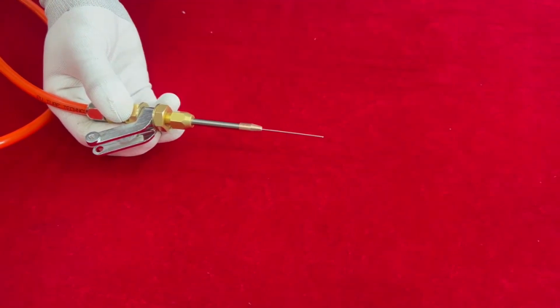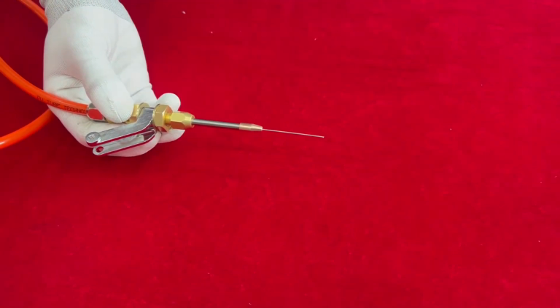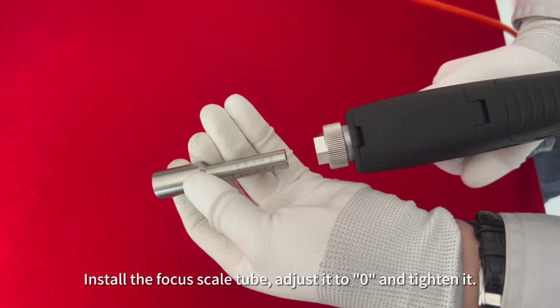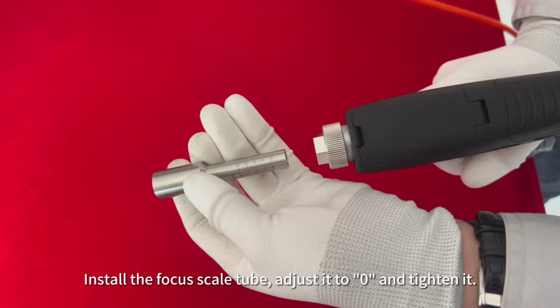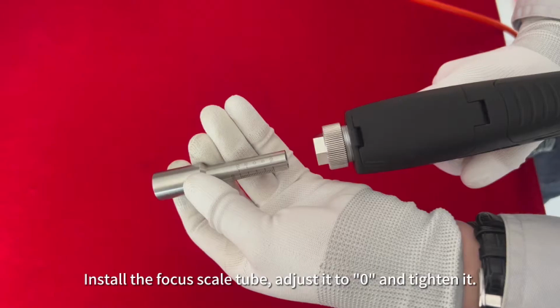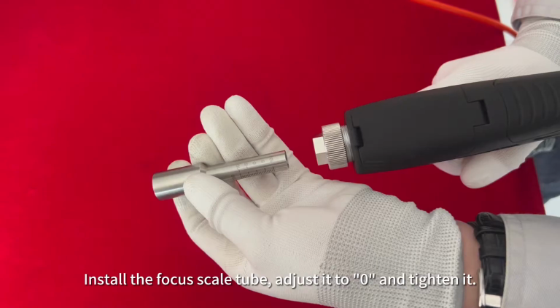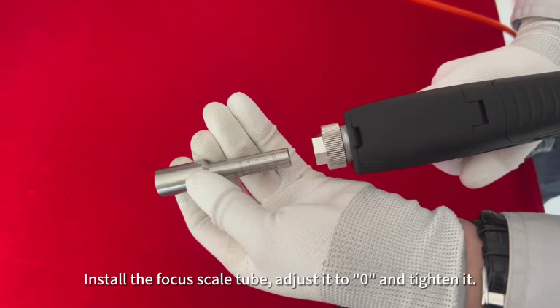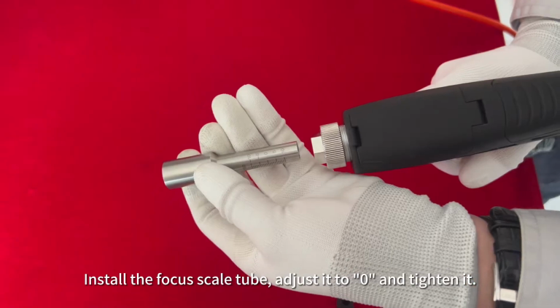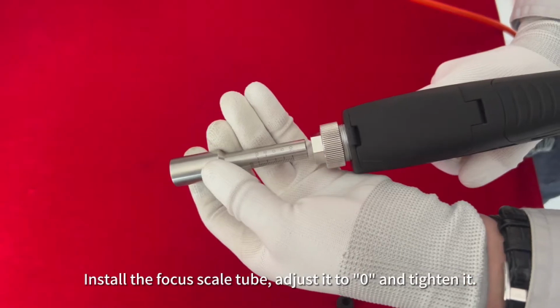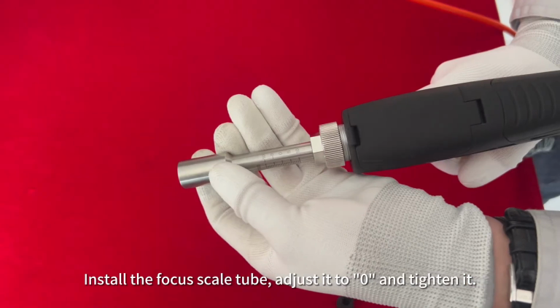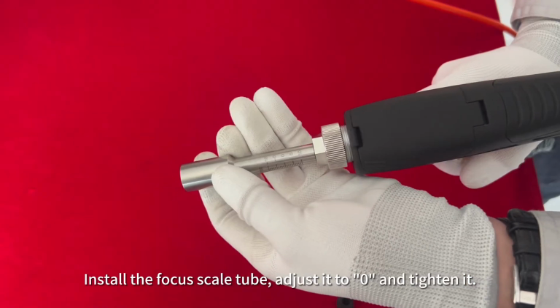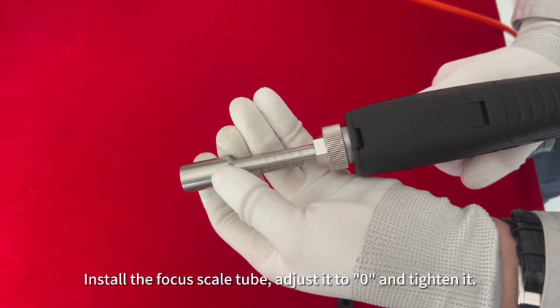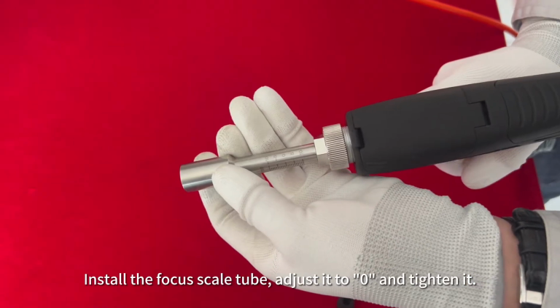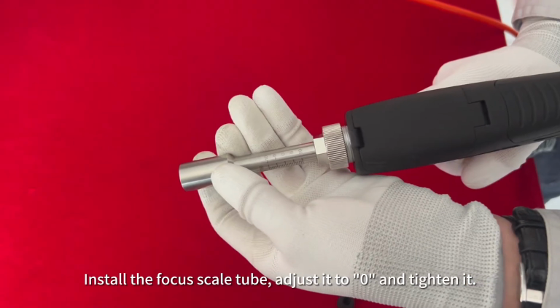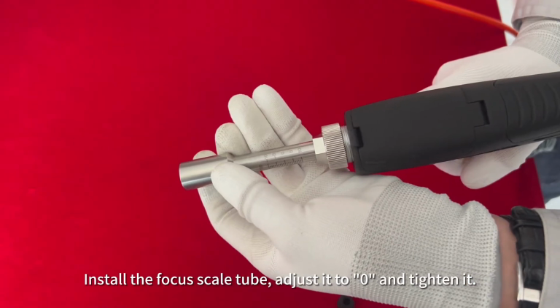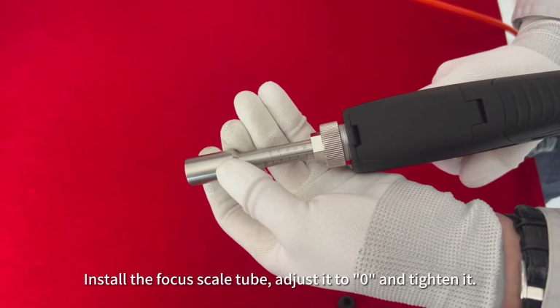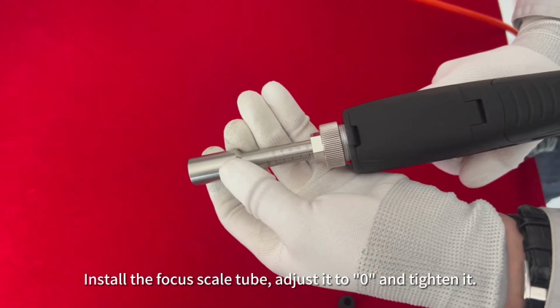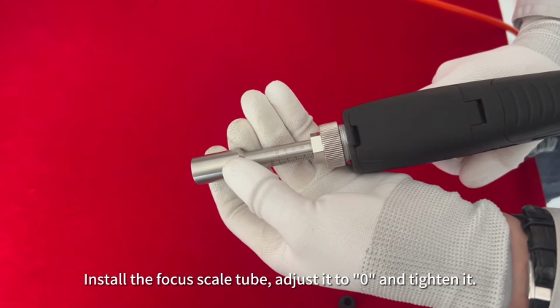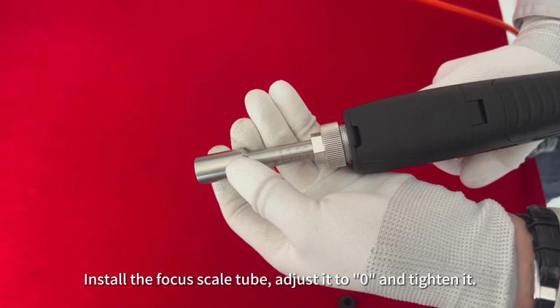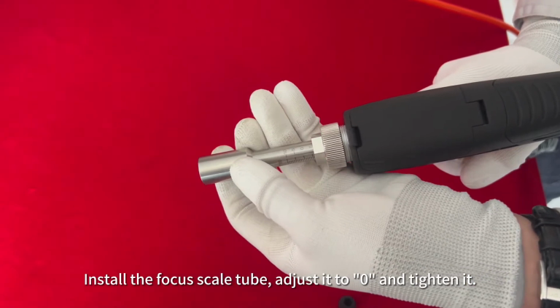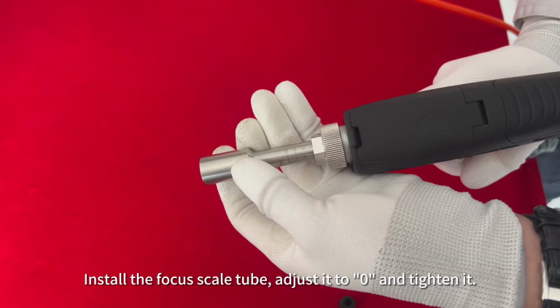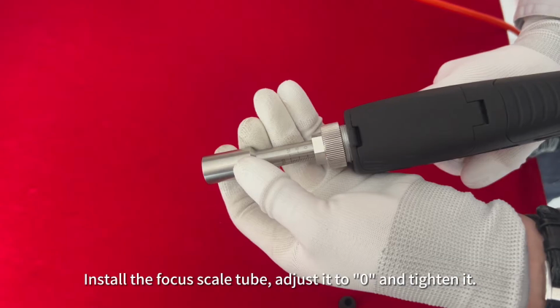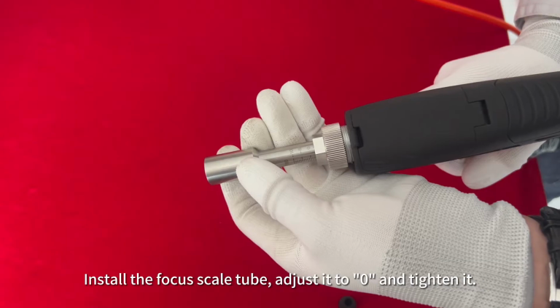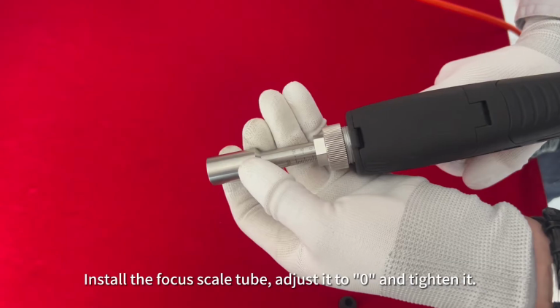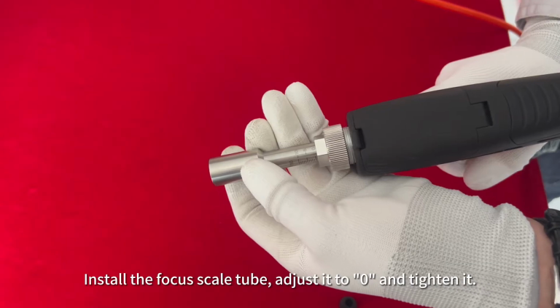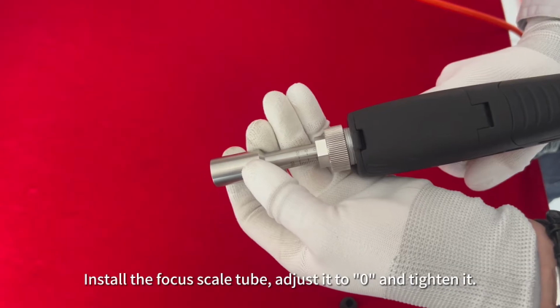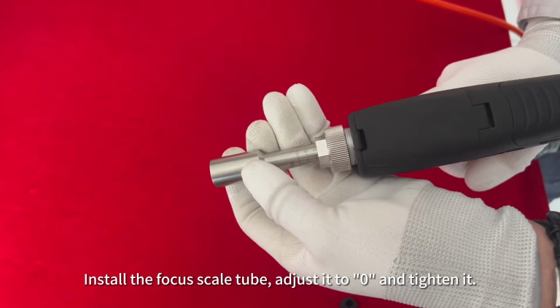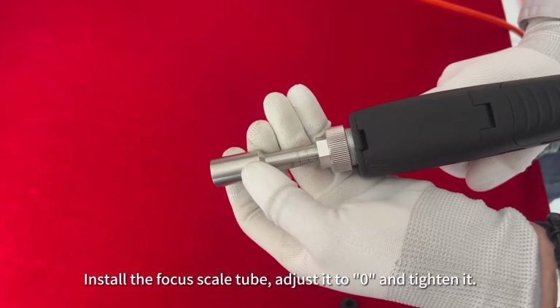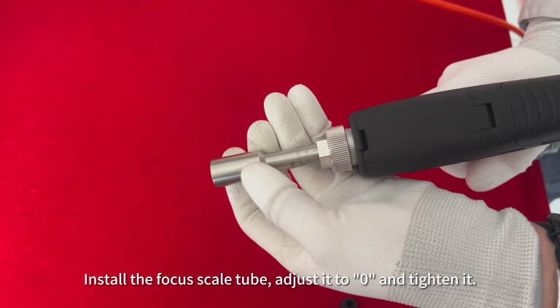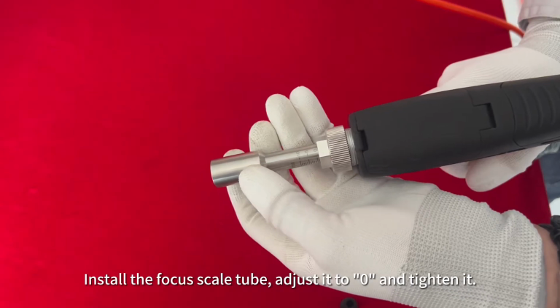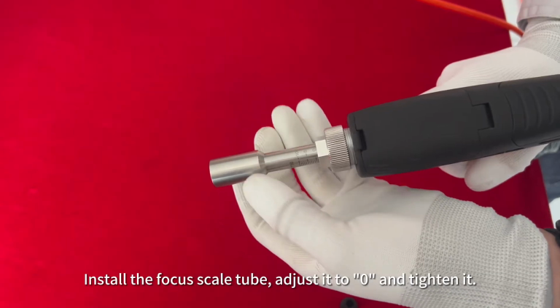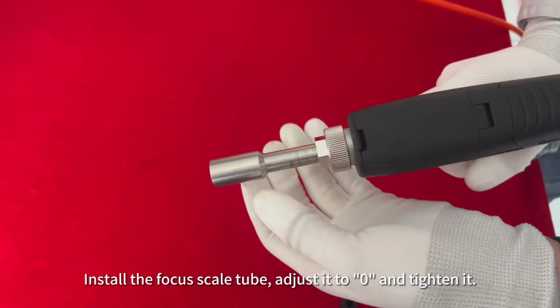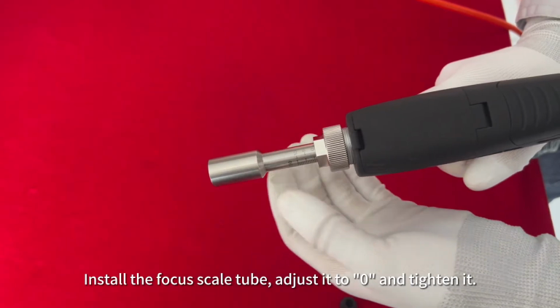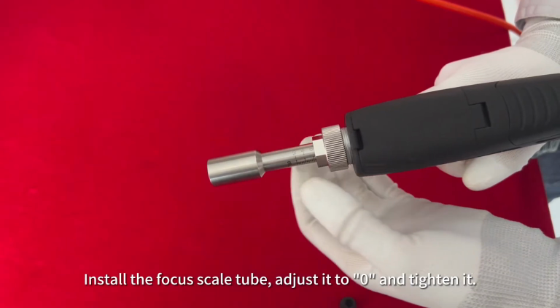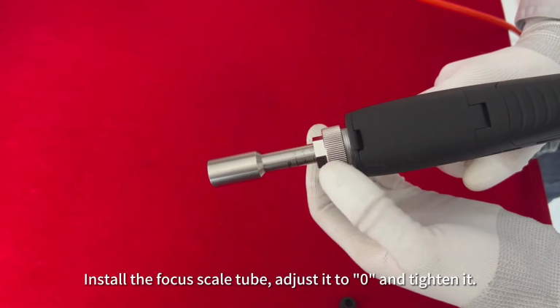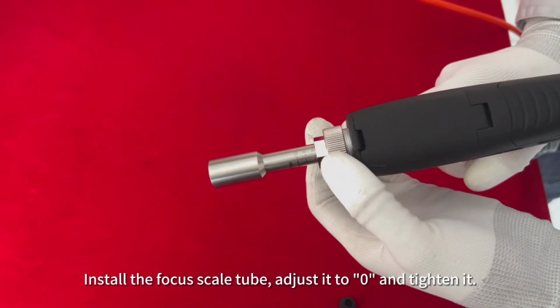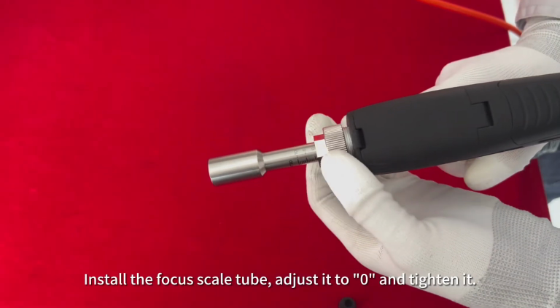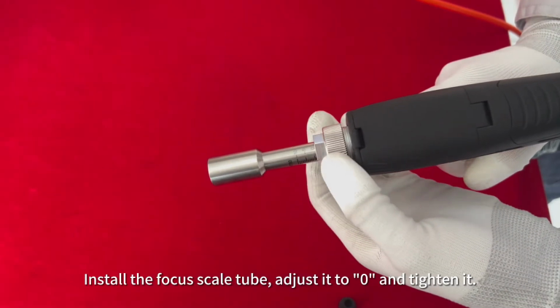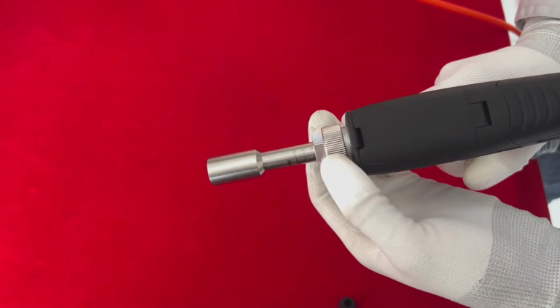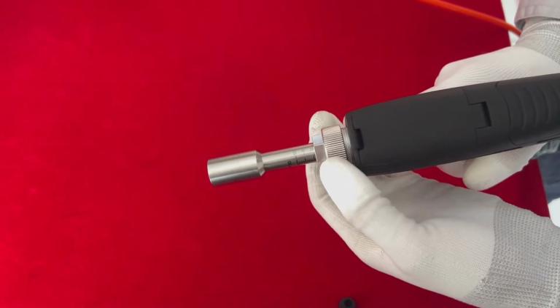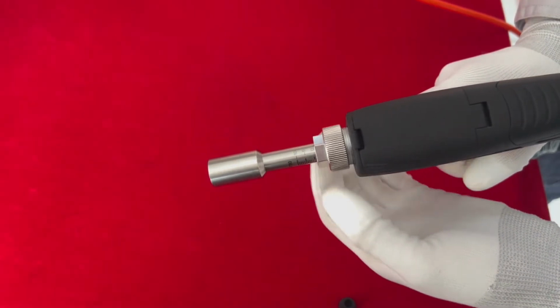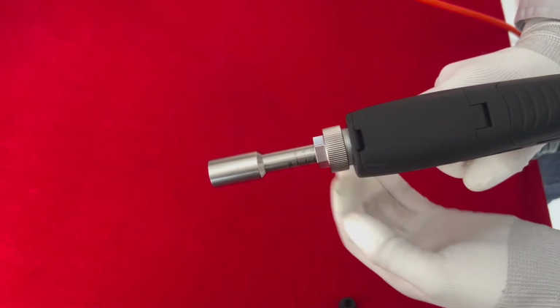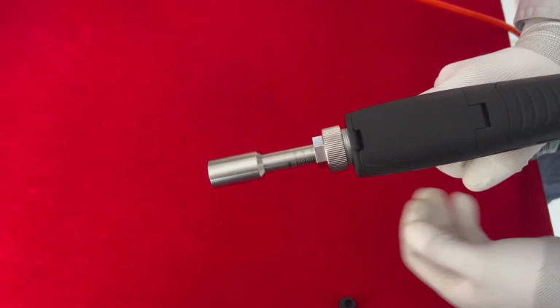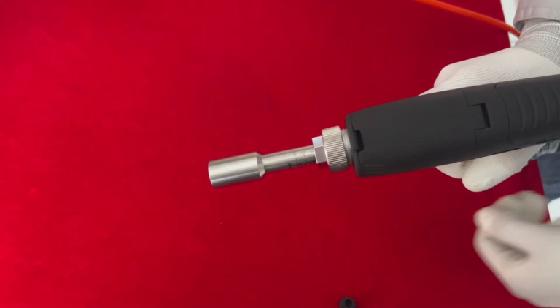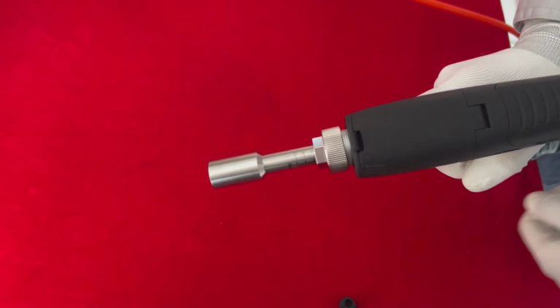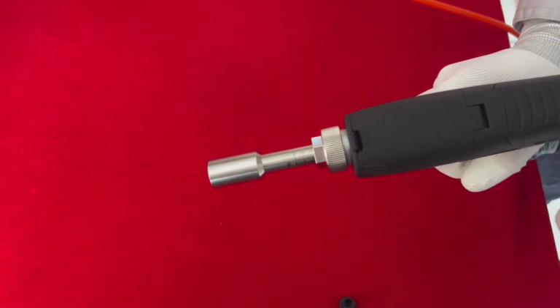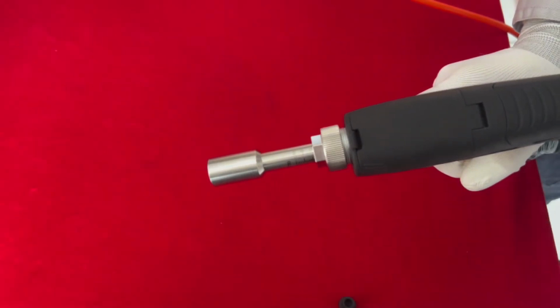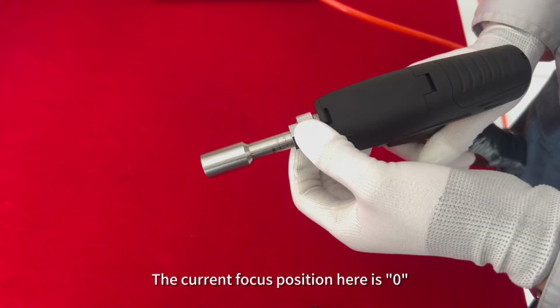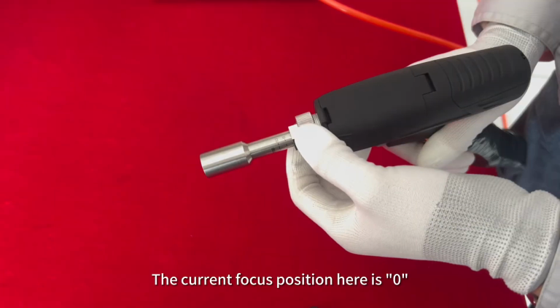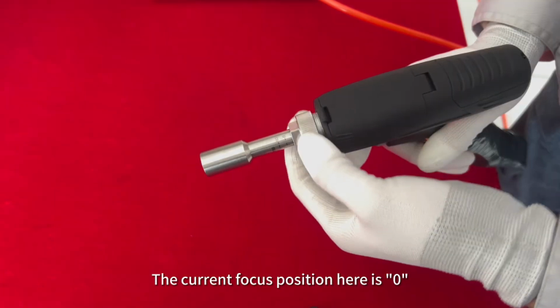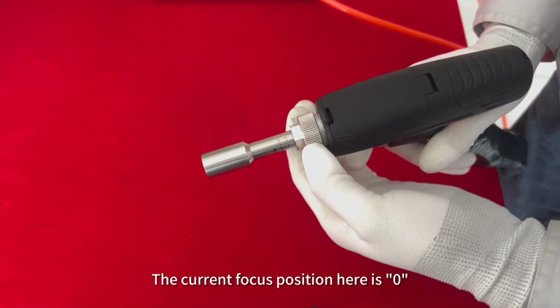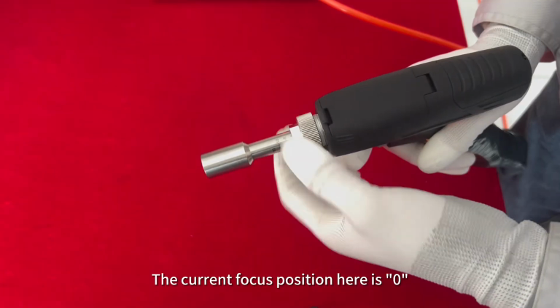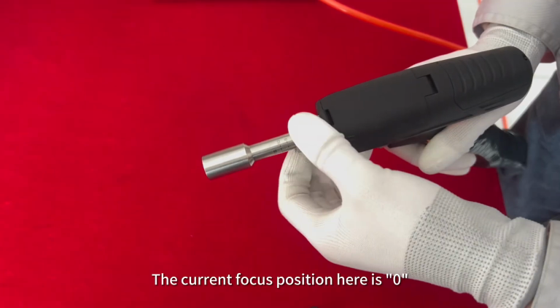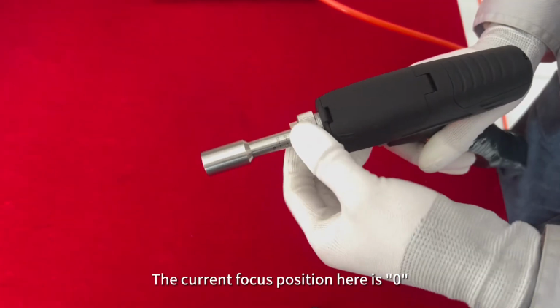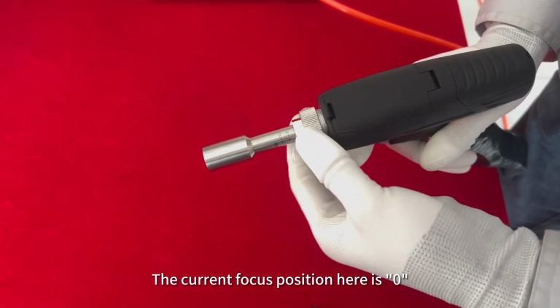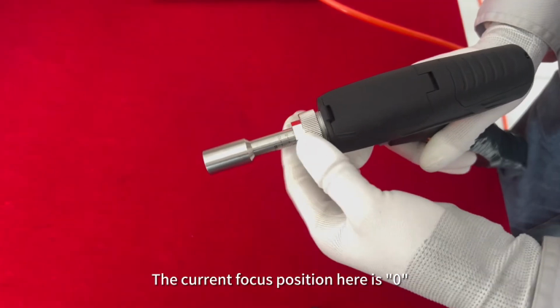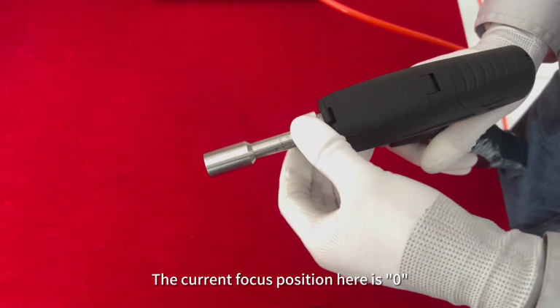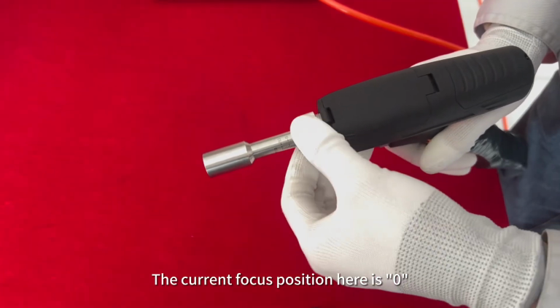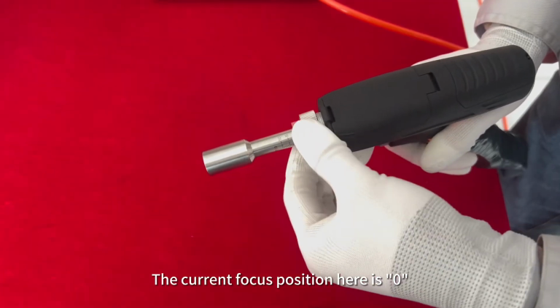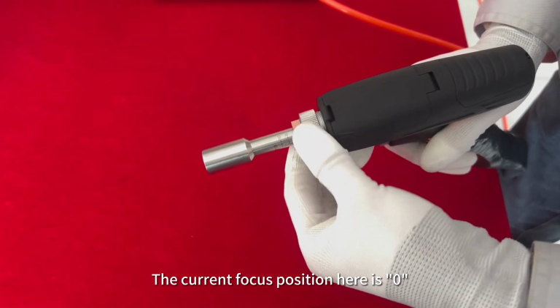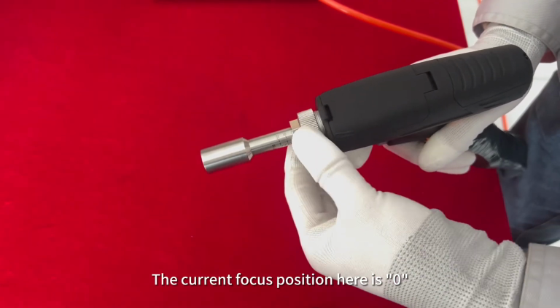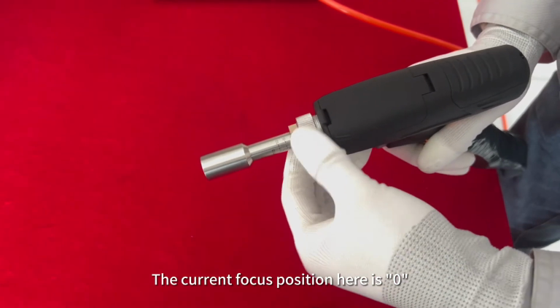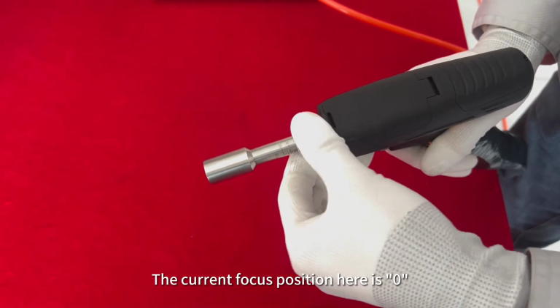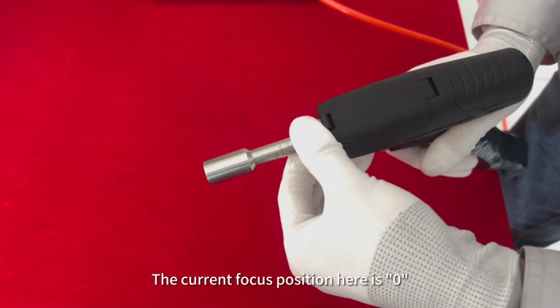Pass the 1.0 welding wire through the guide wire tube and tighten the nut. Install the focus scale tube, adjust it to zero and tighten it. The current focus position is zero.